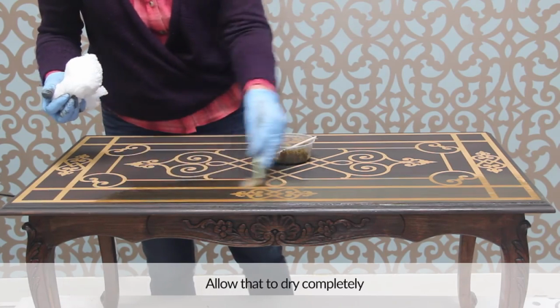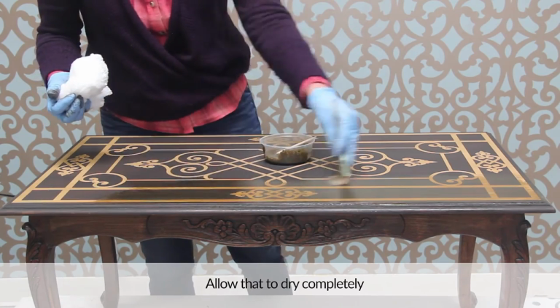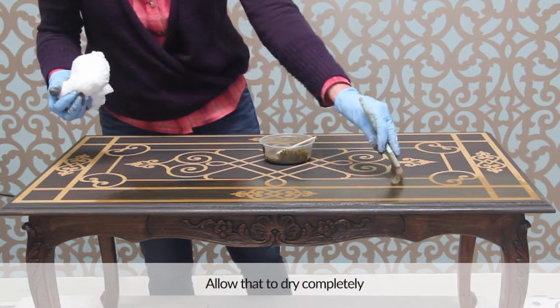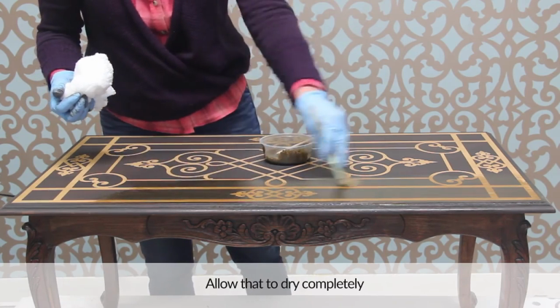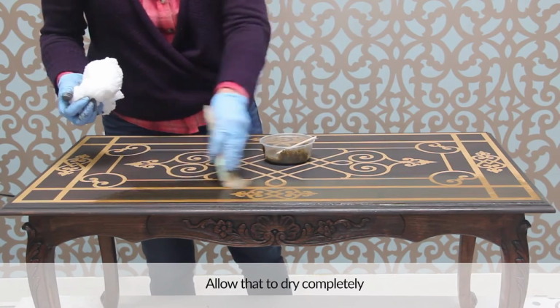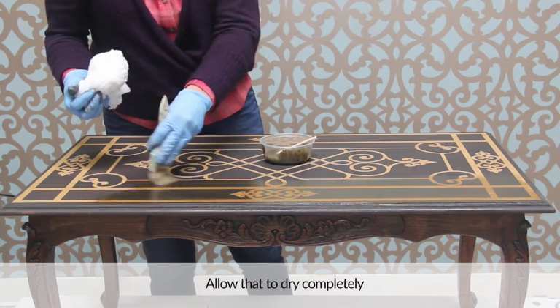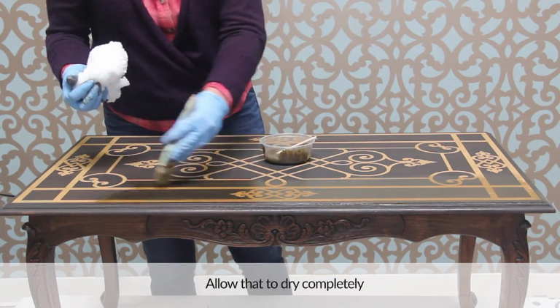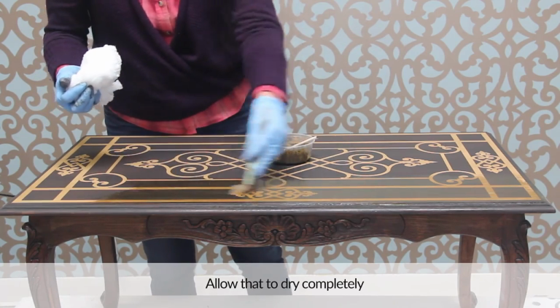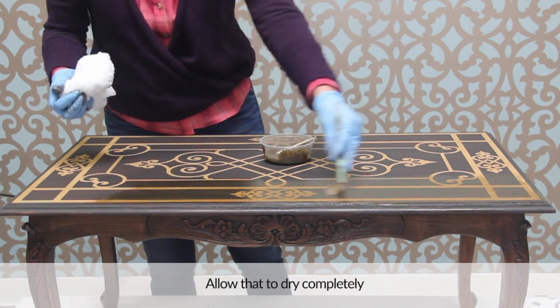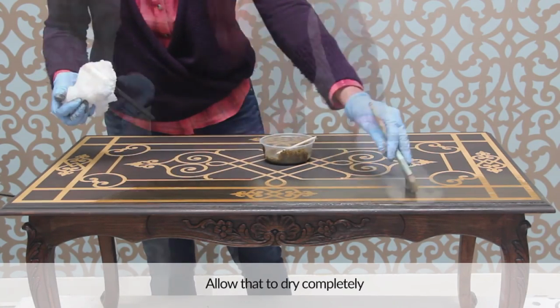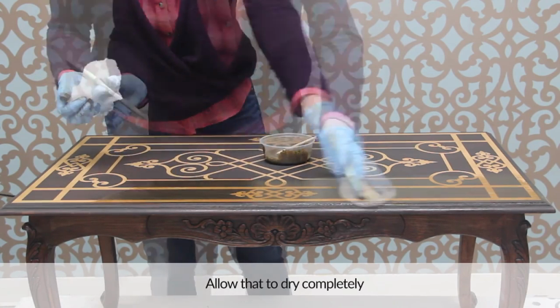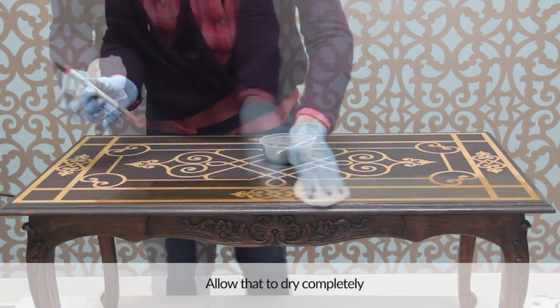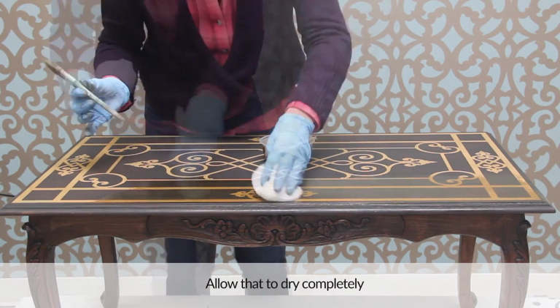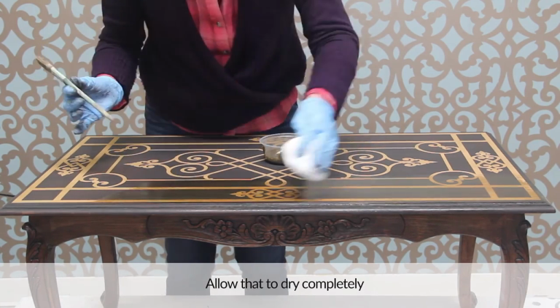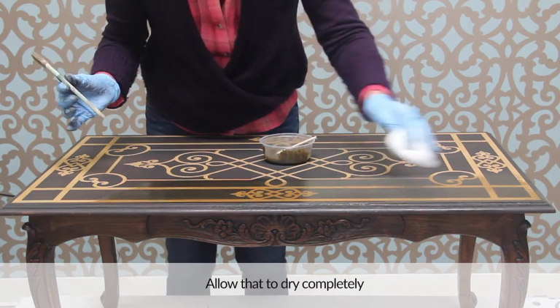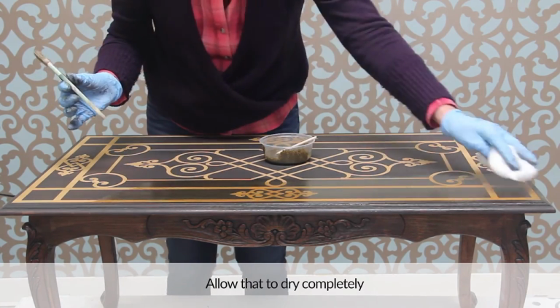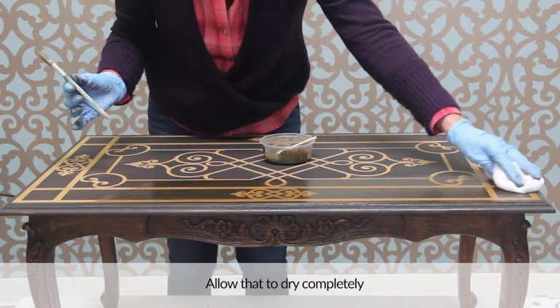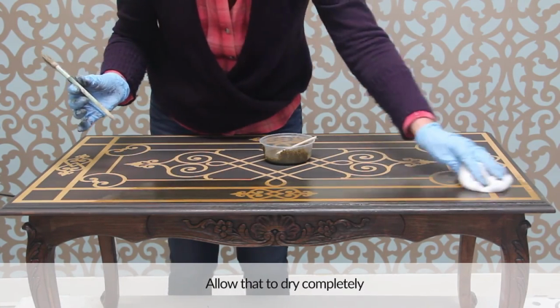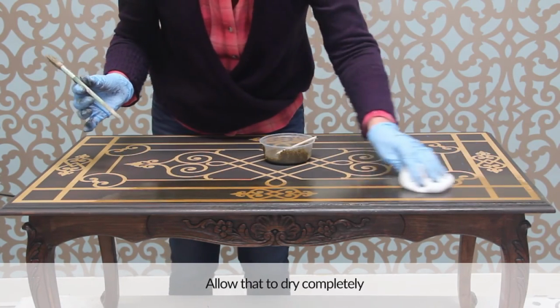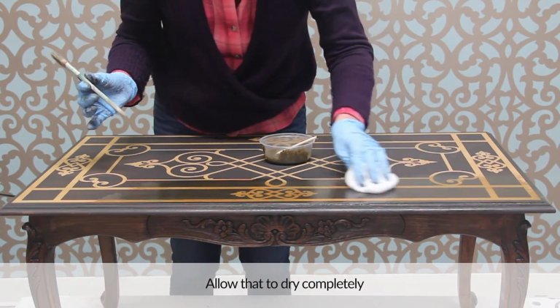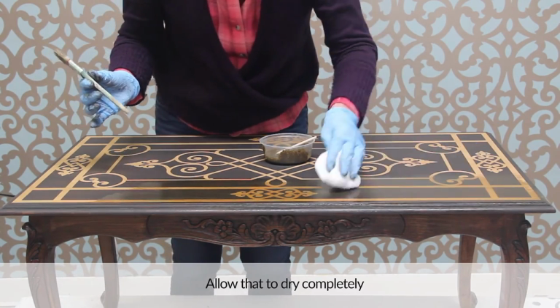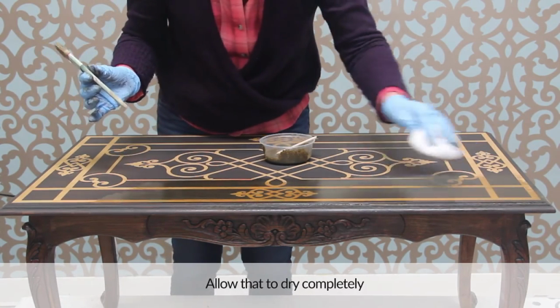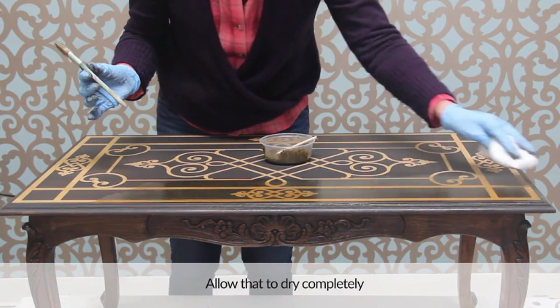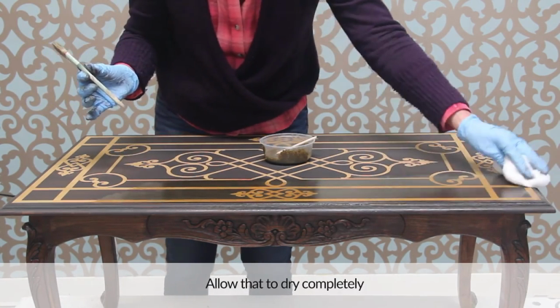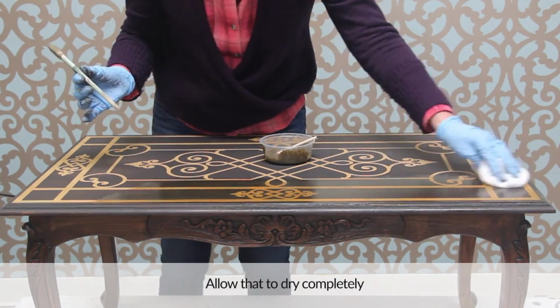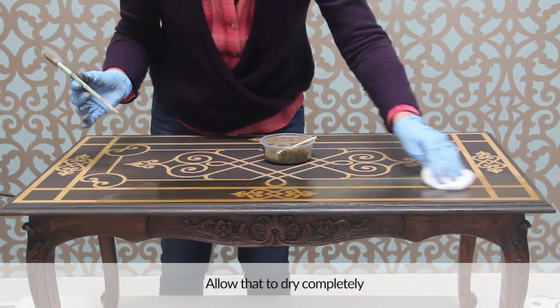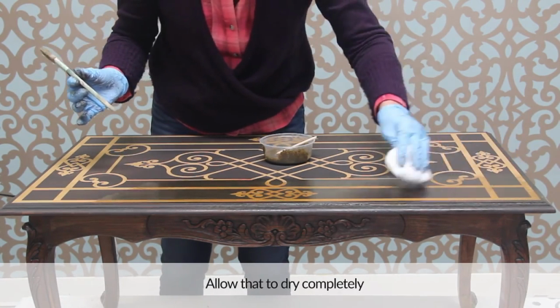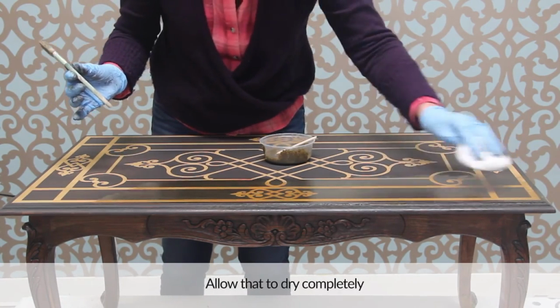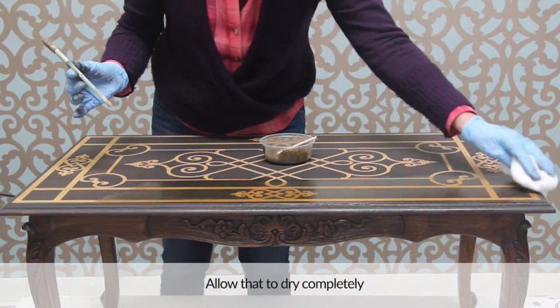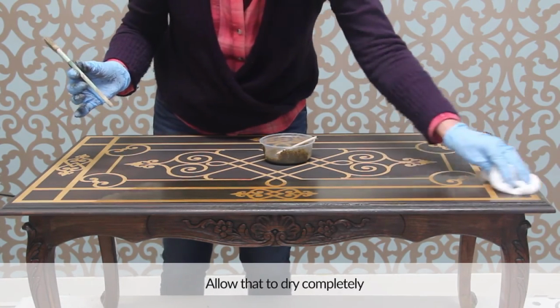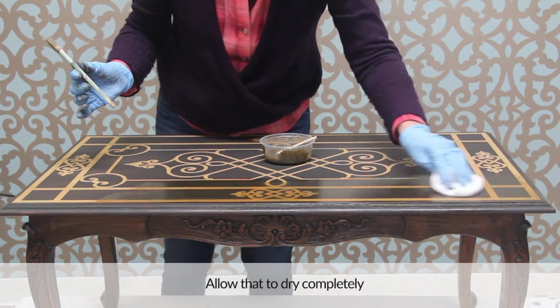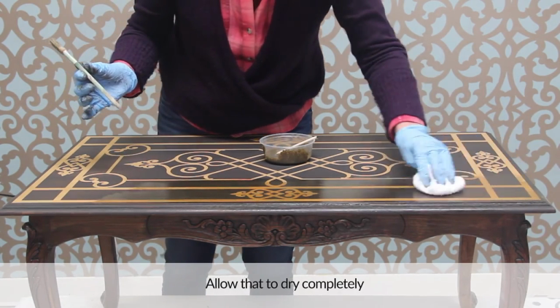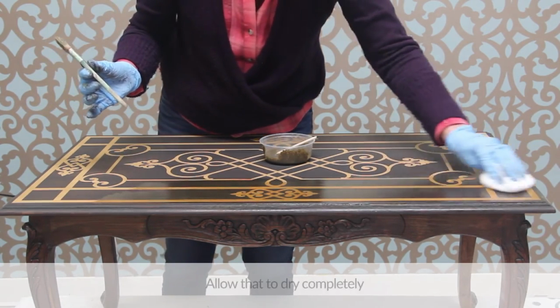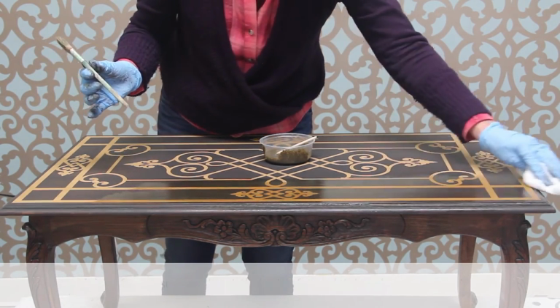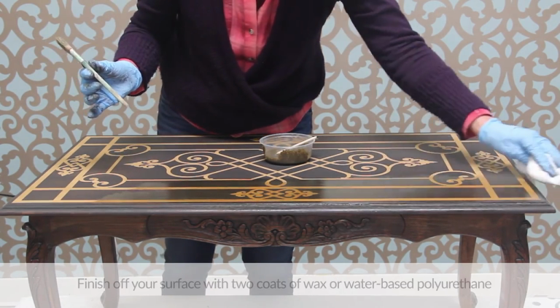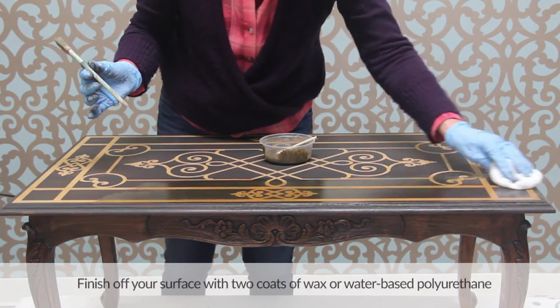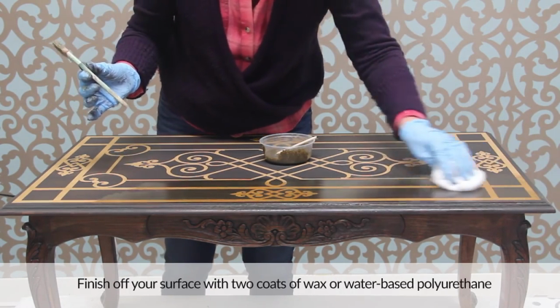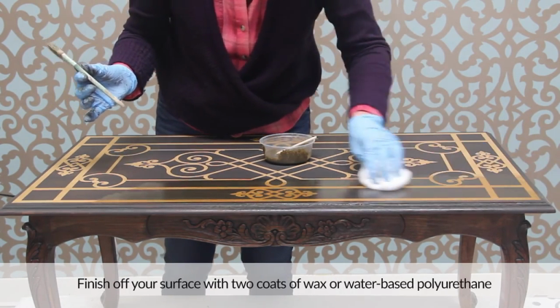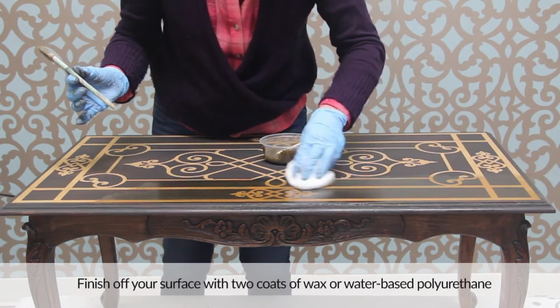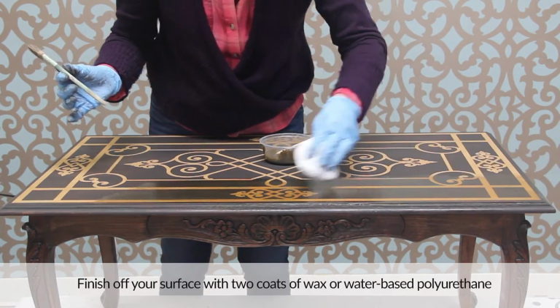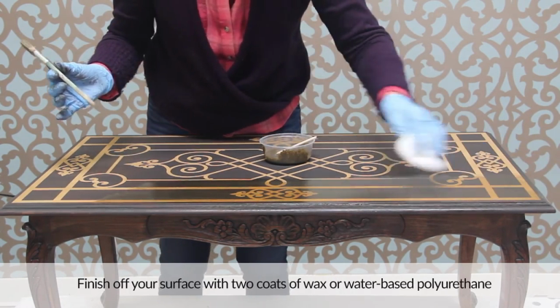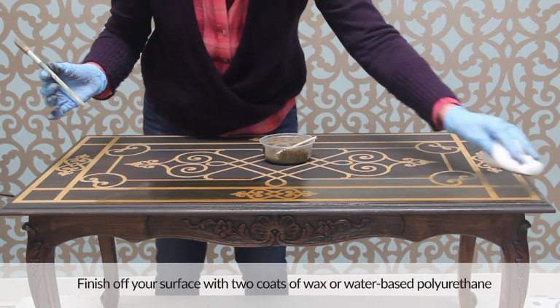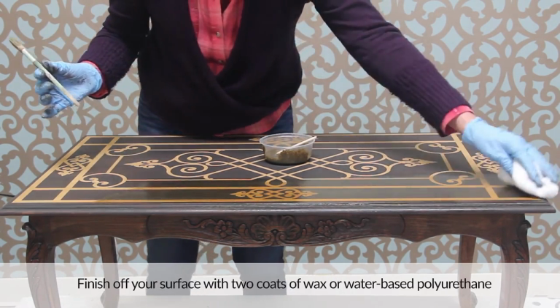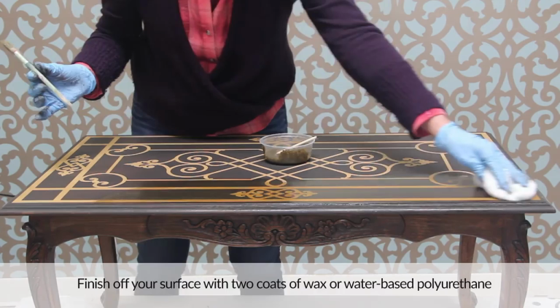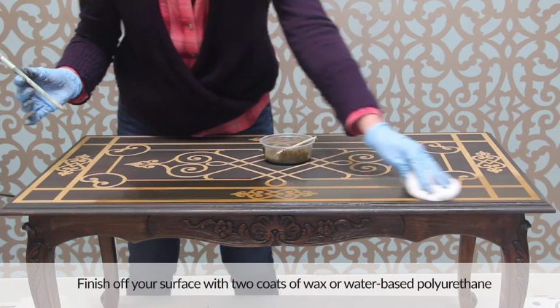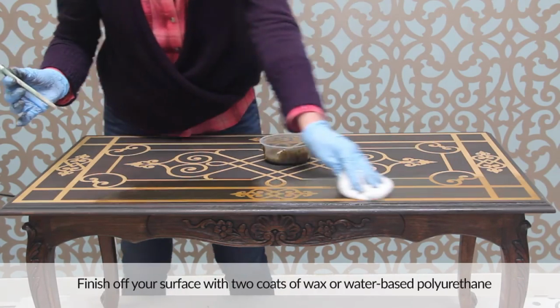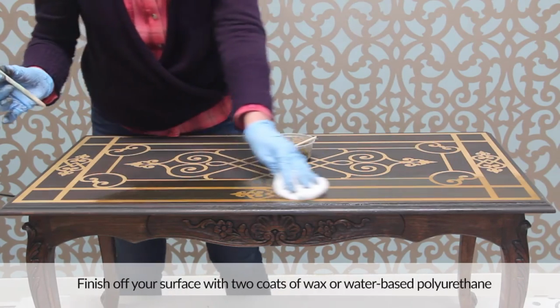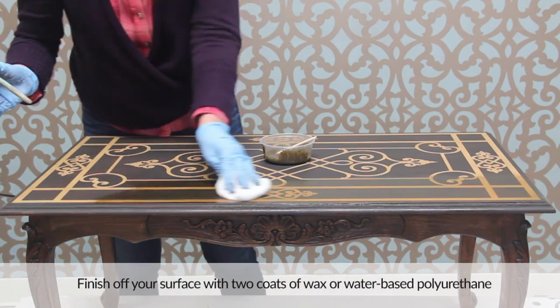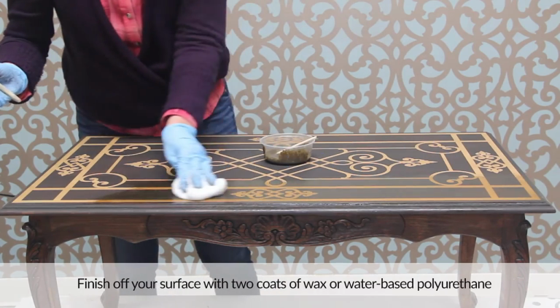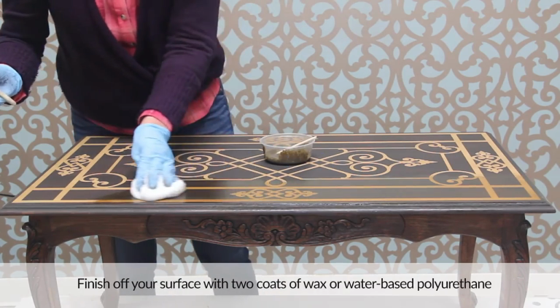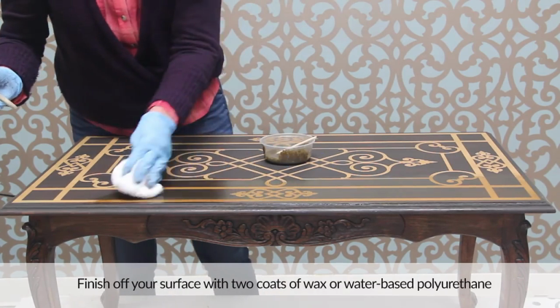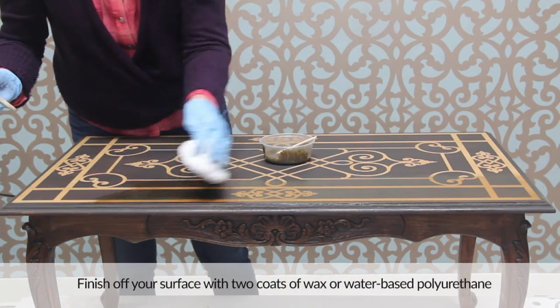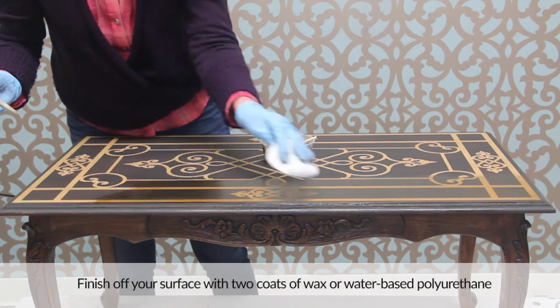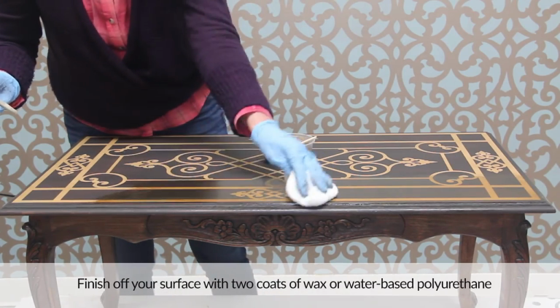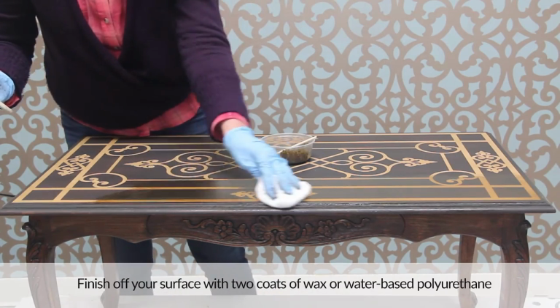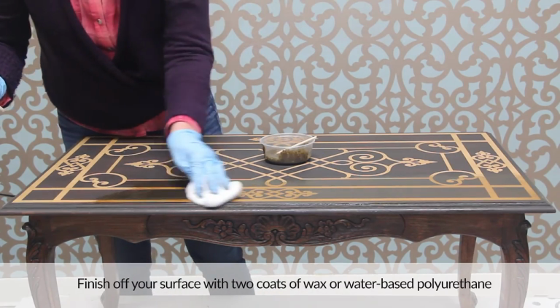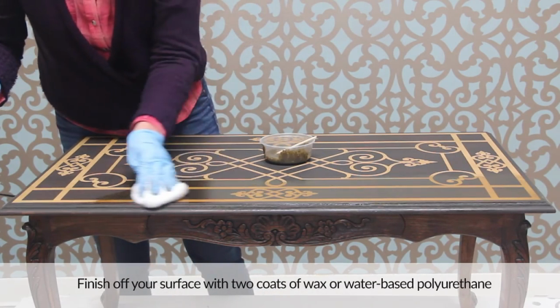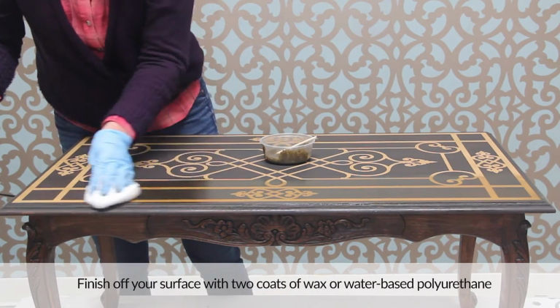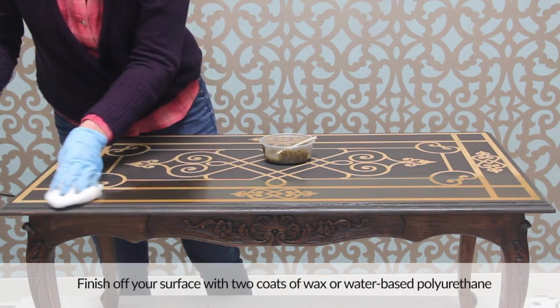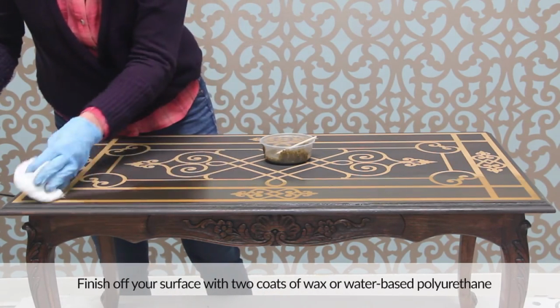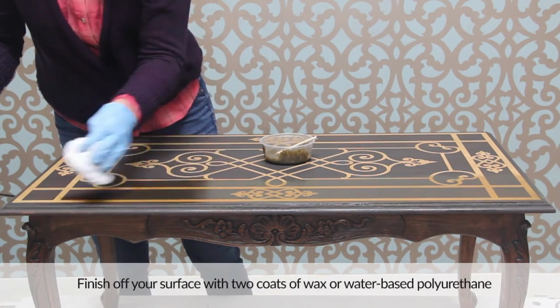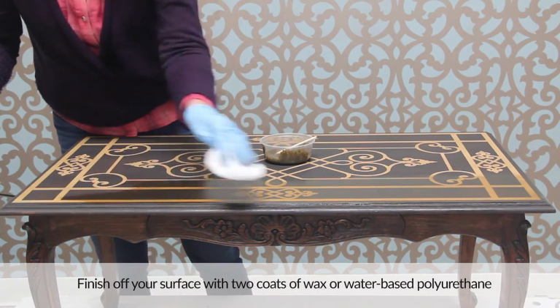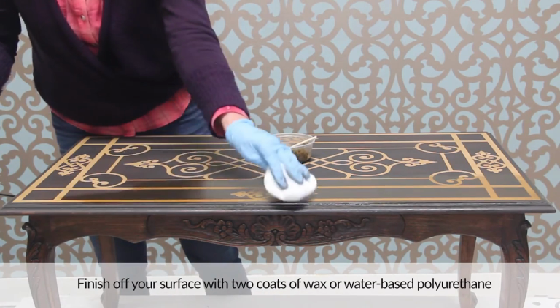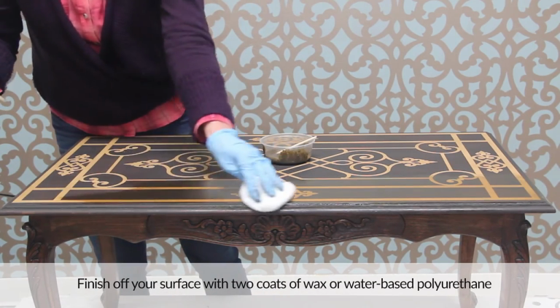Allow that to dry completely and finish off your surface to protect it with two coats of wax or water-based polyurethane.